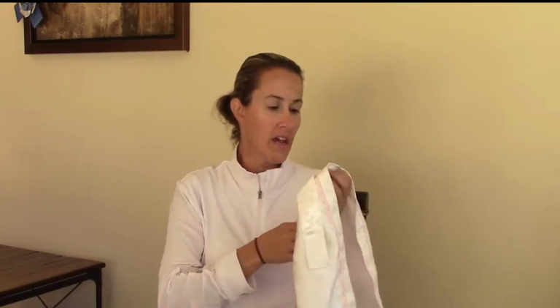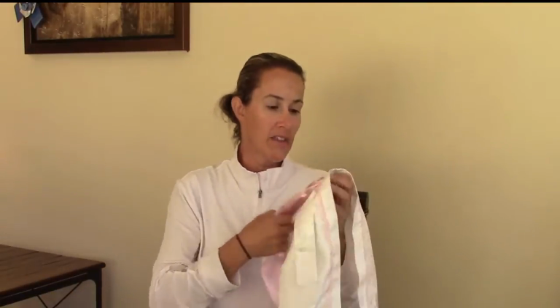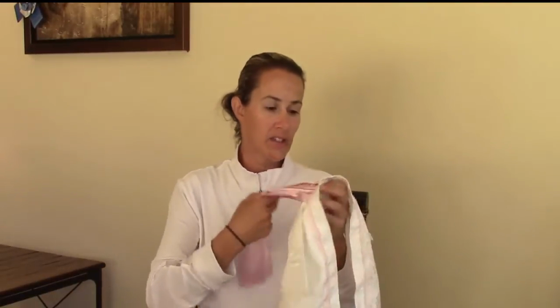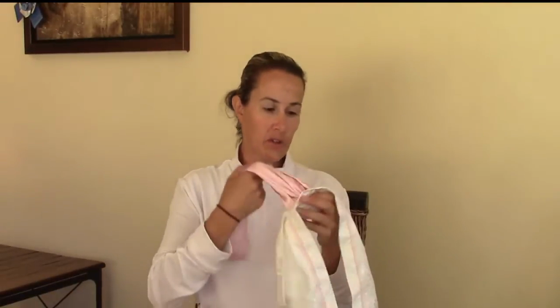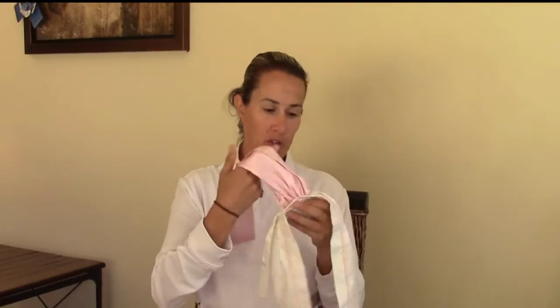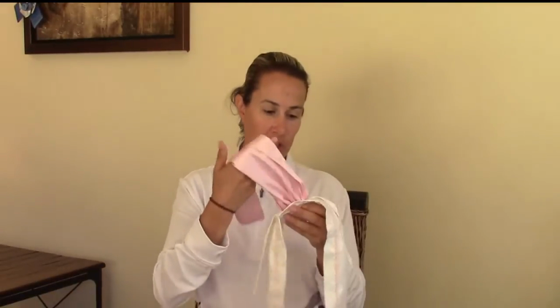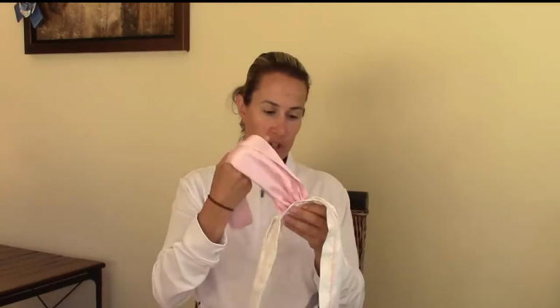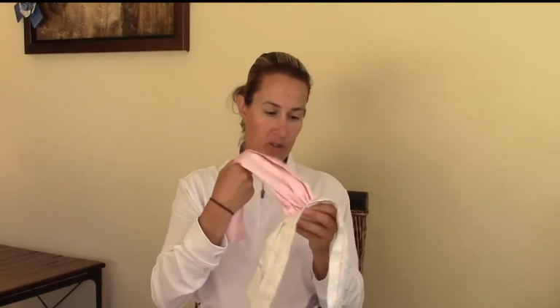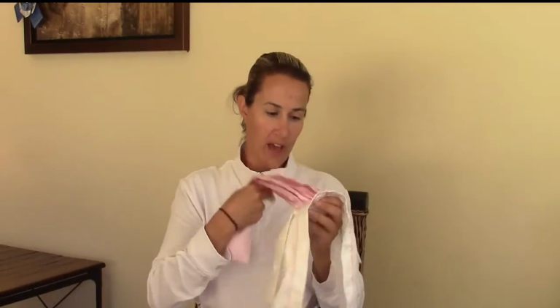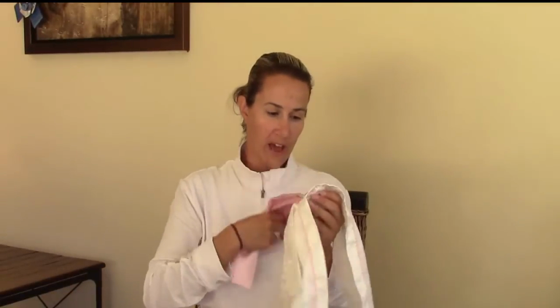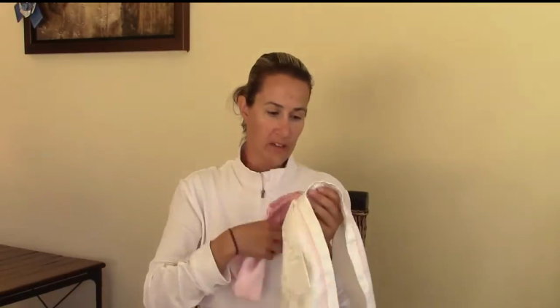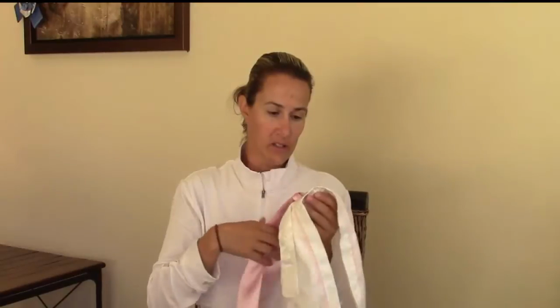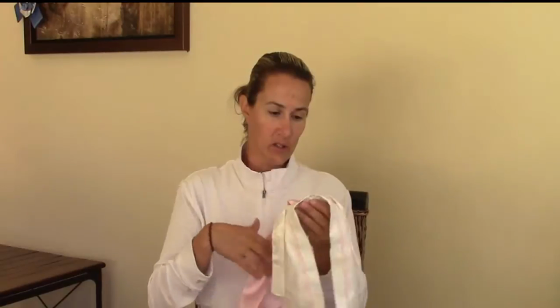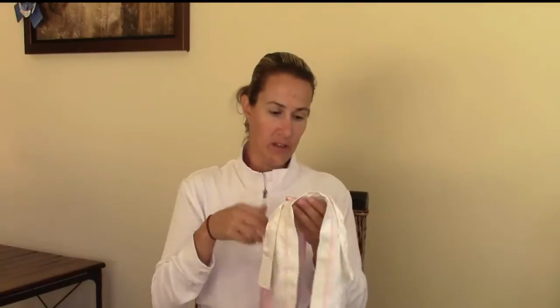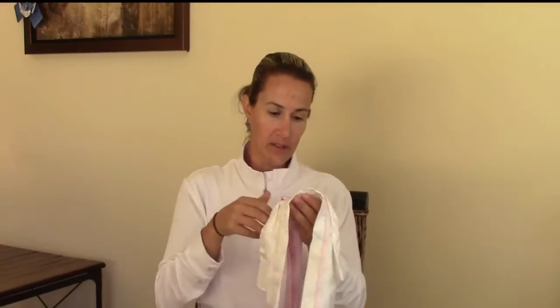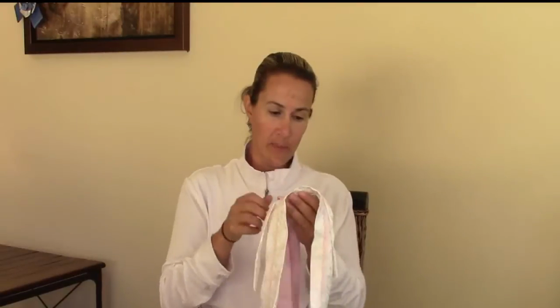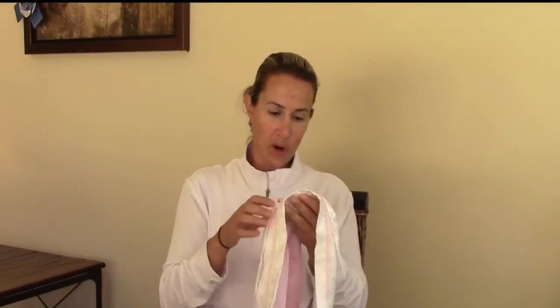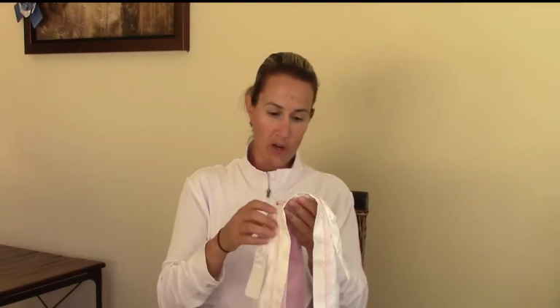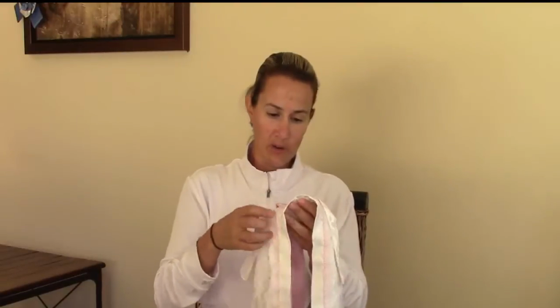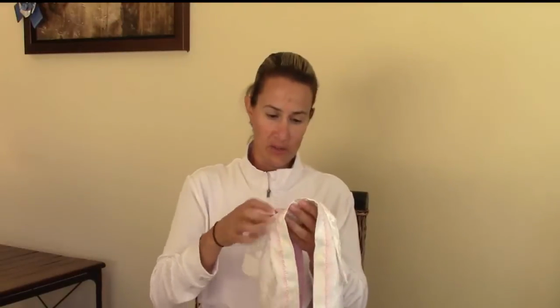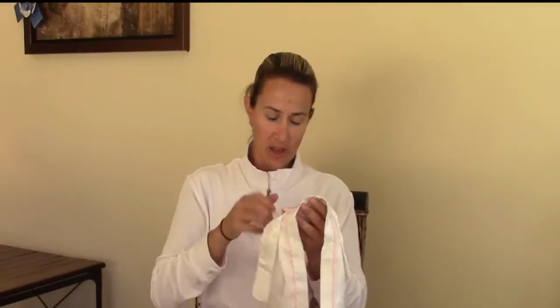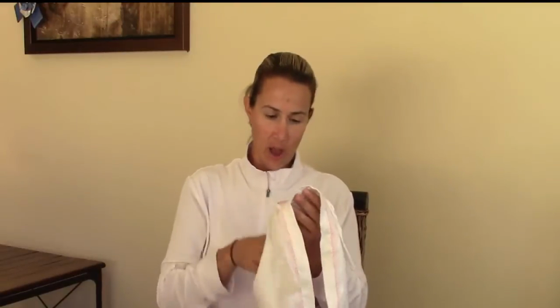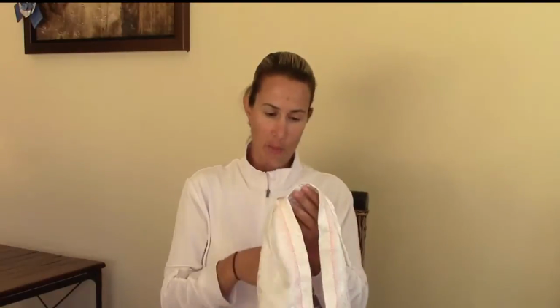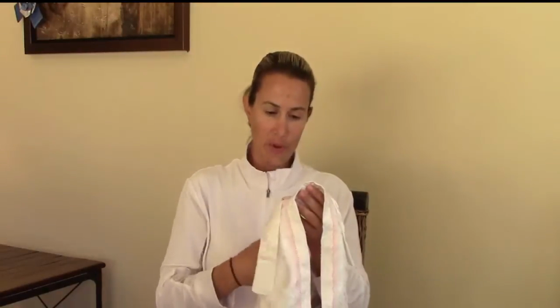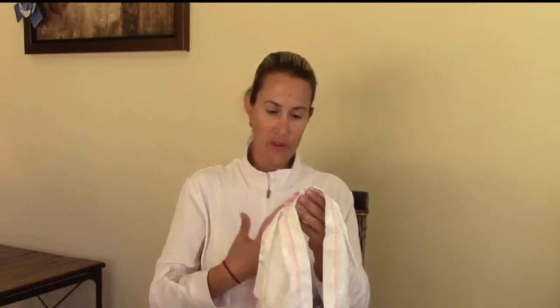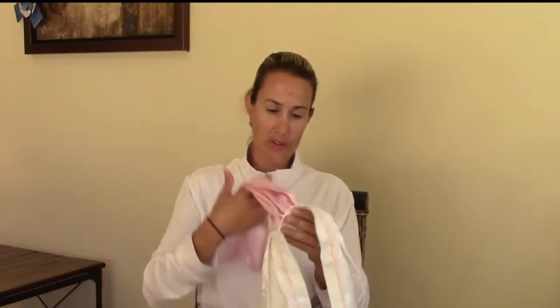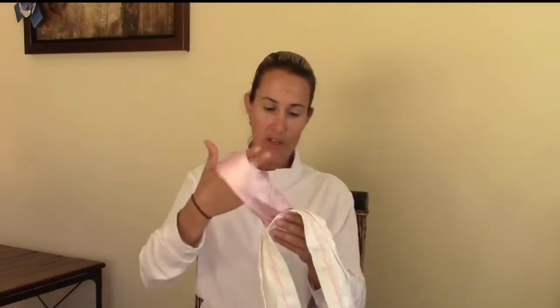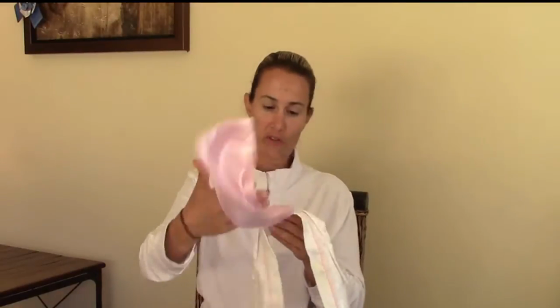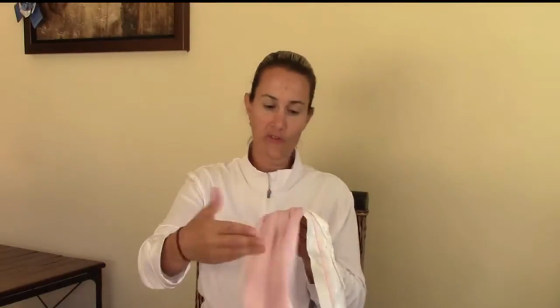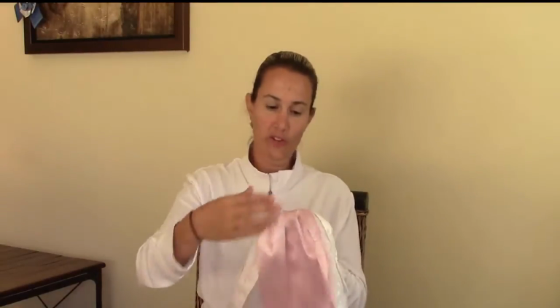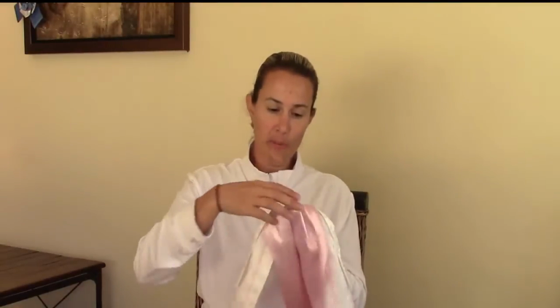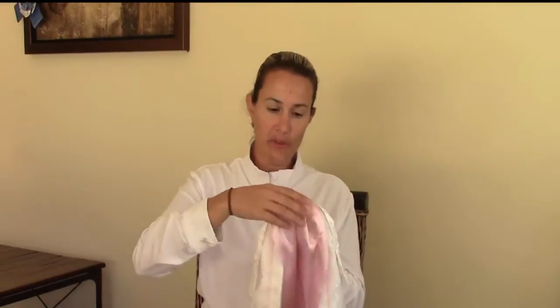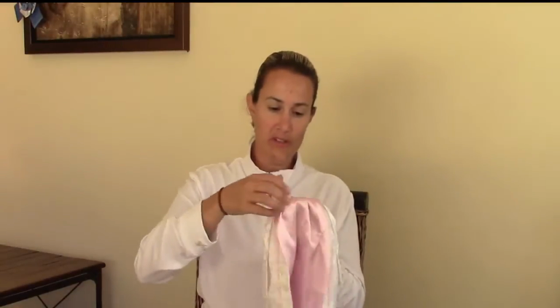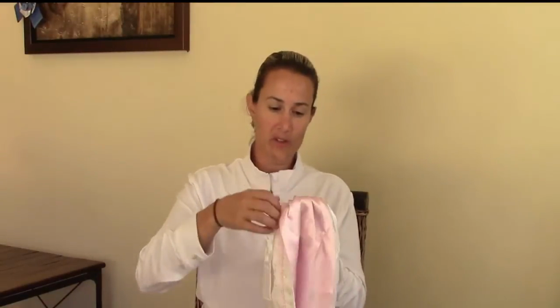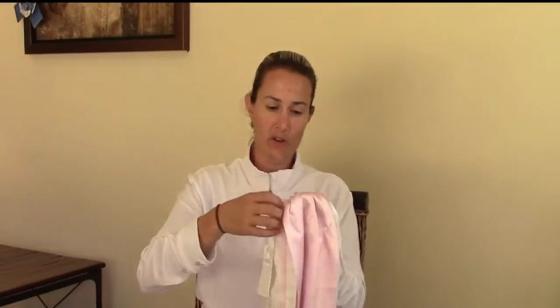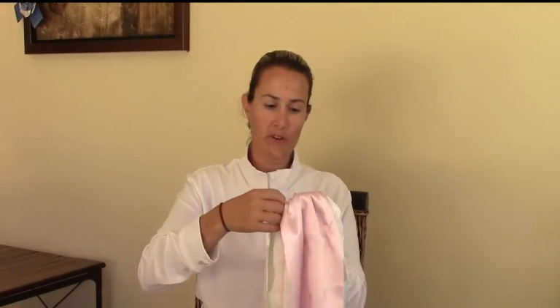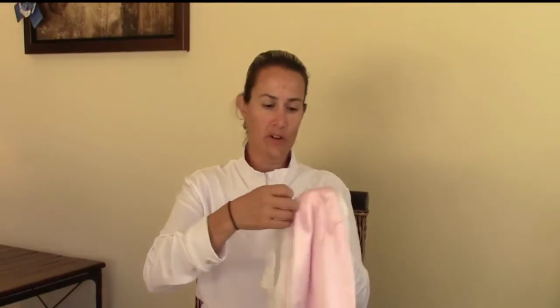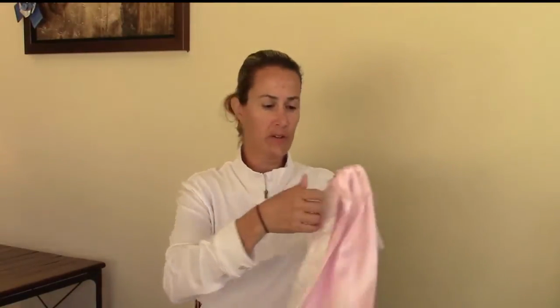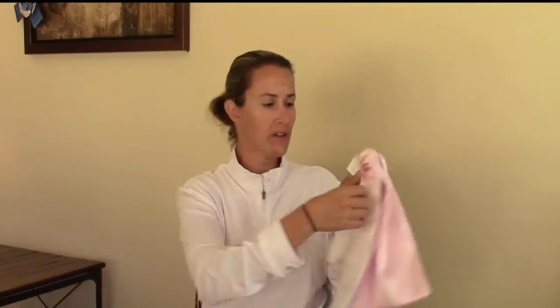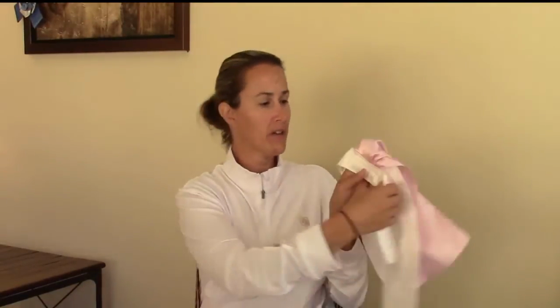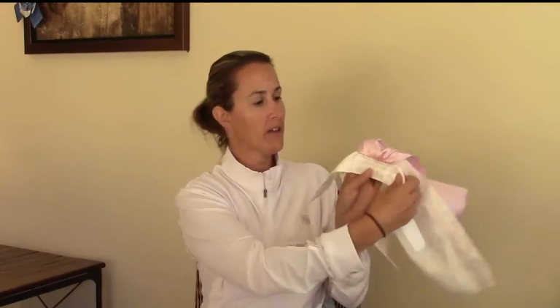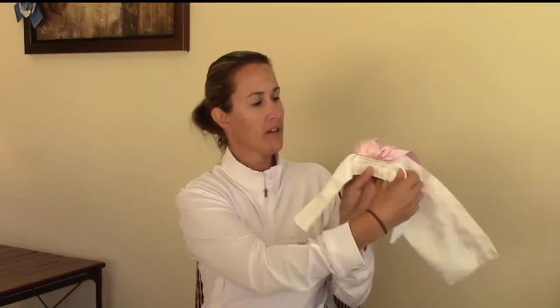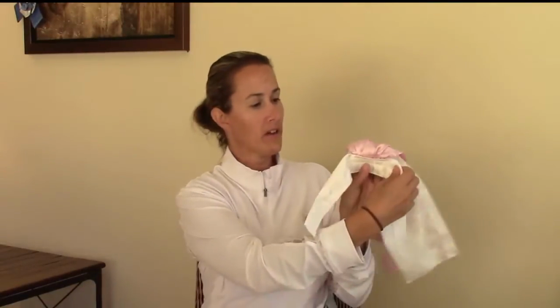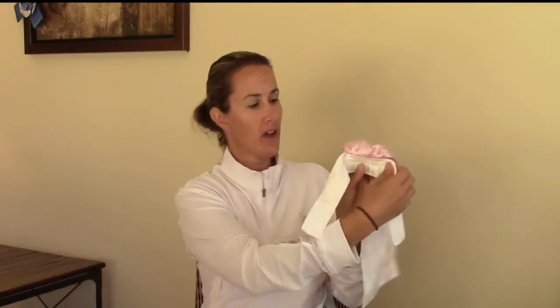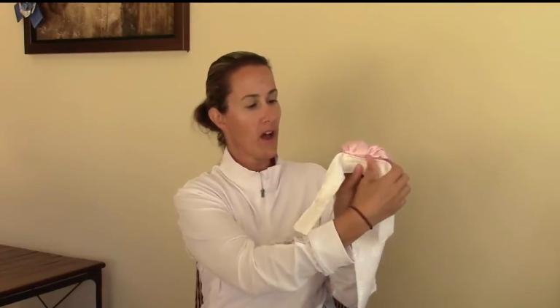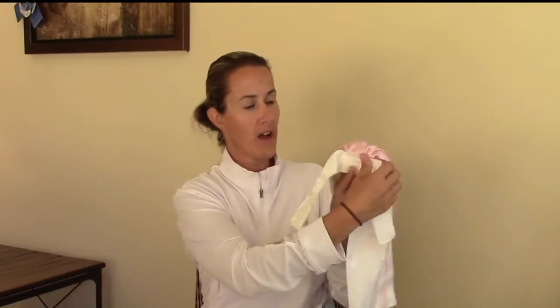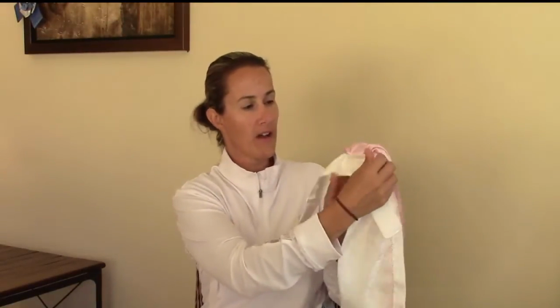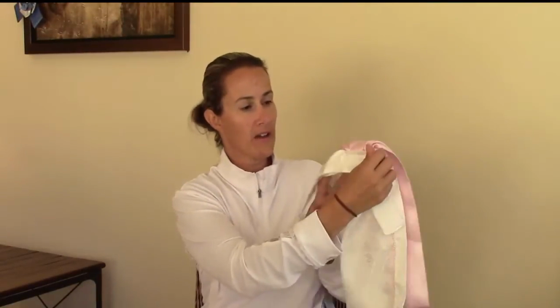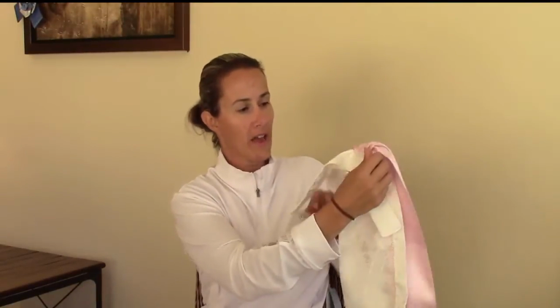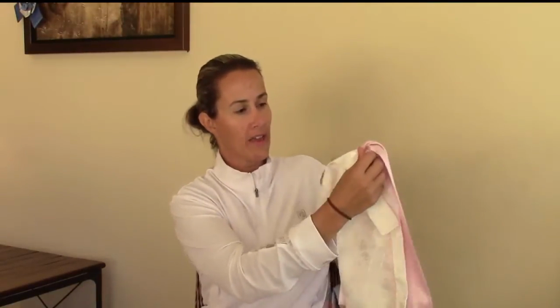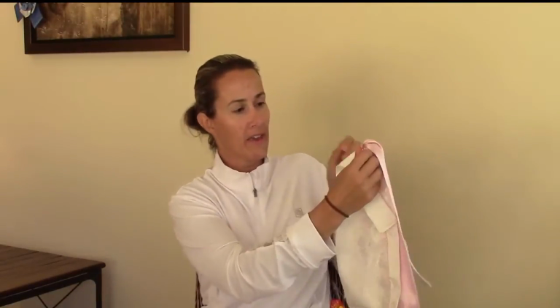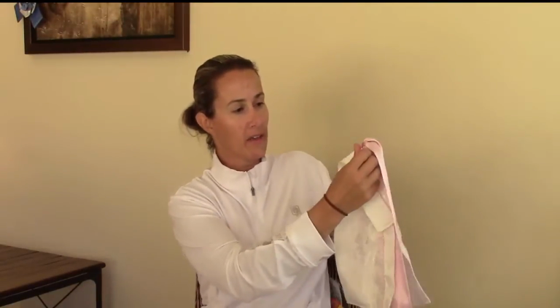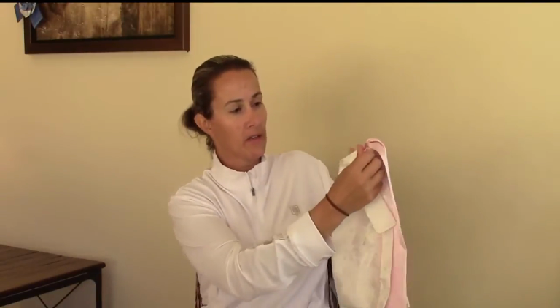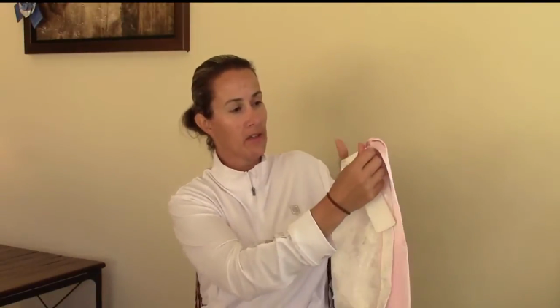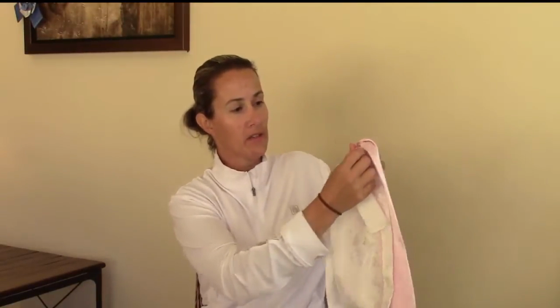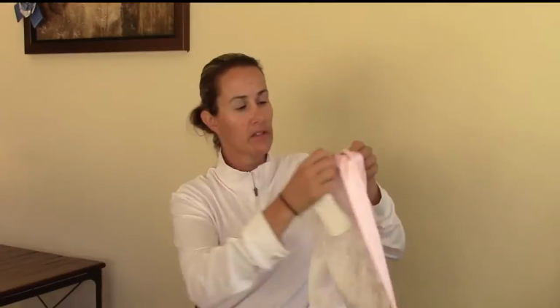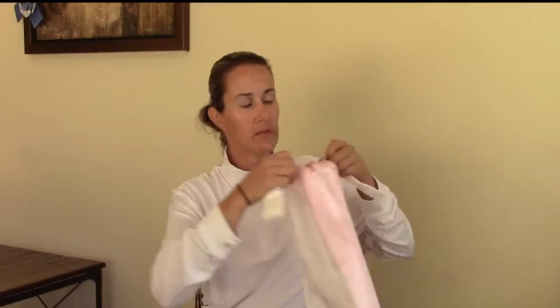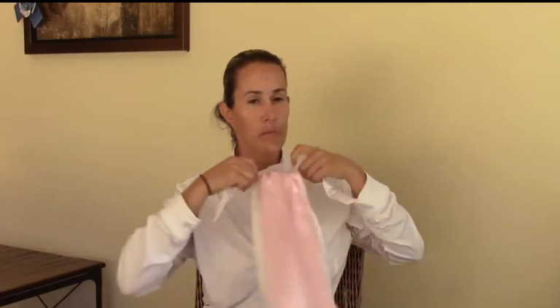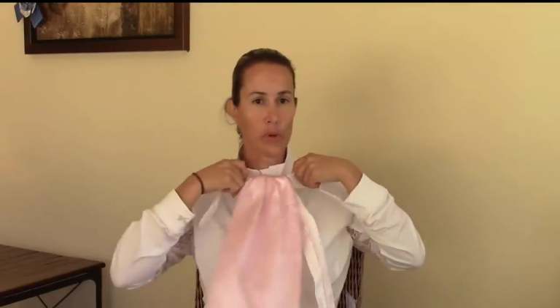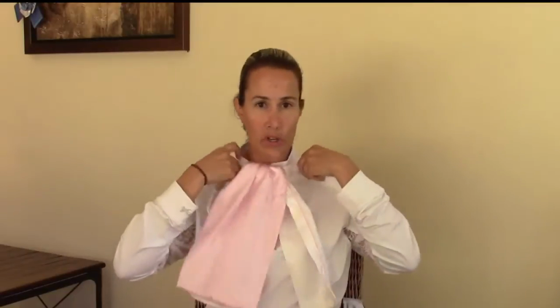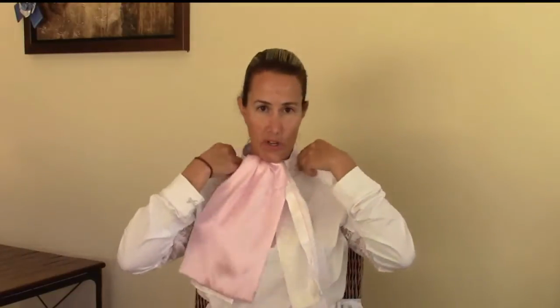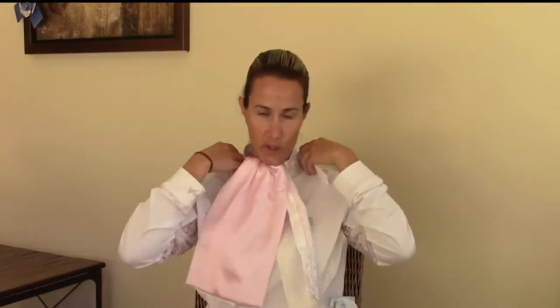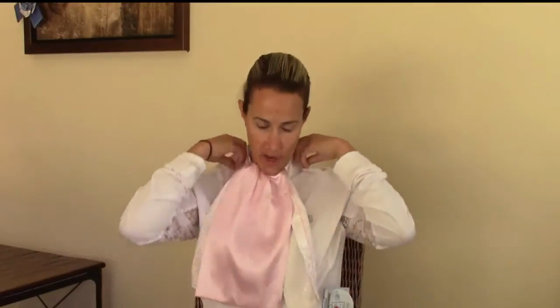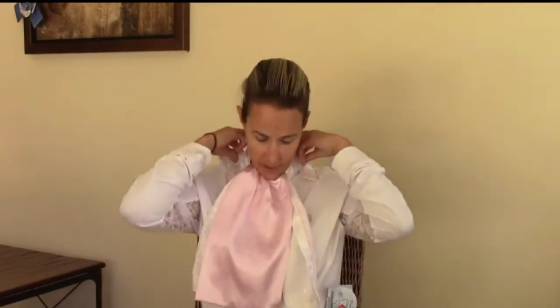So you're going to do that — that part goes up. Then you flip this over and put it on your neck.